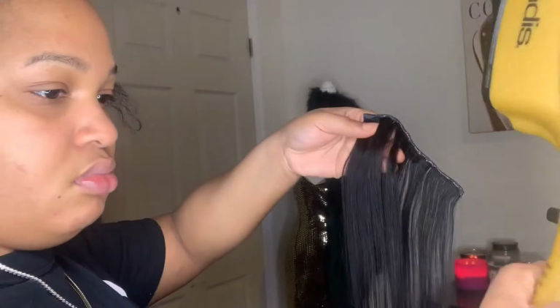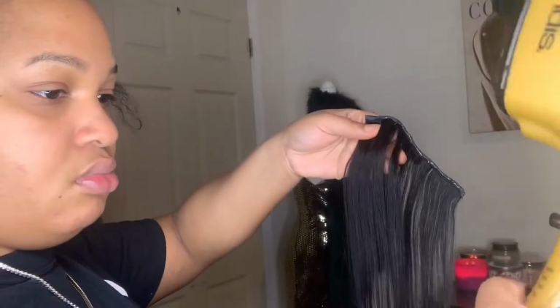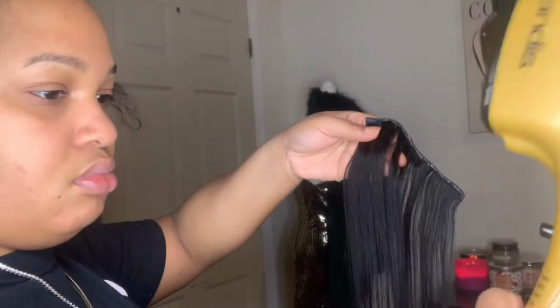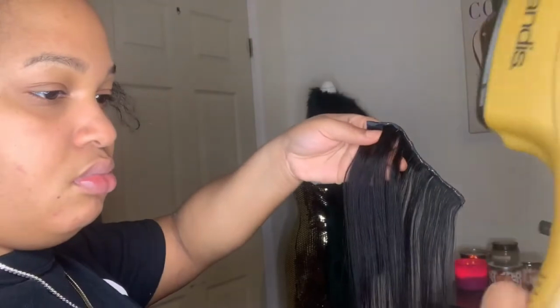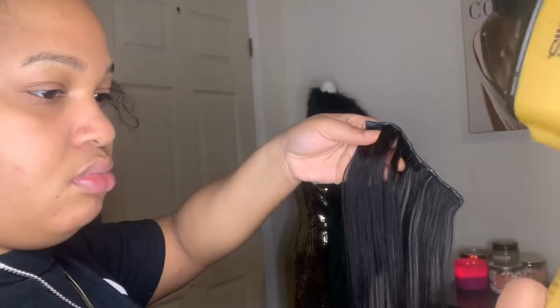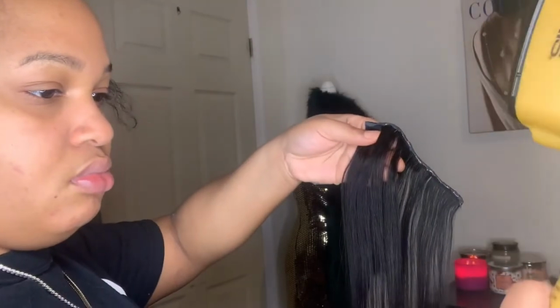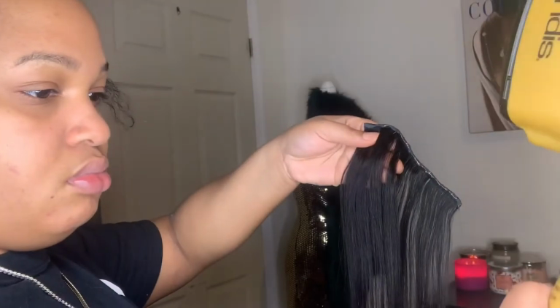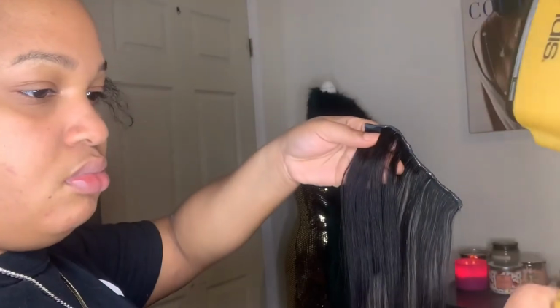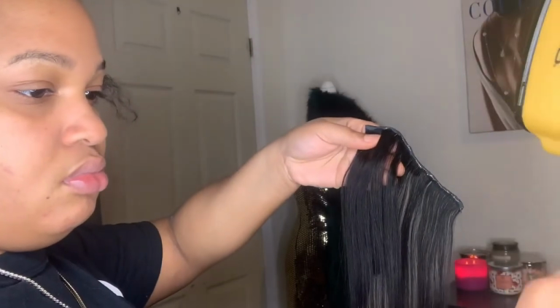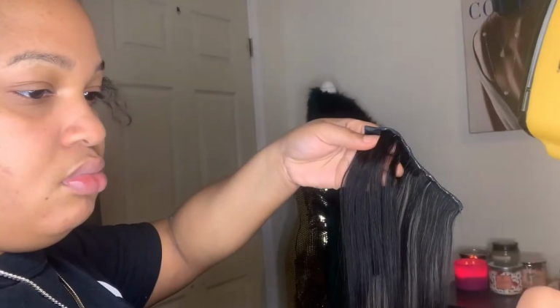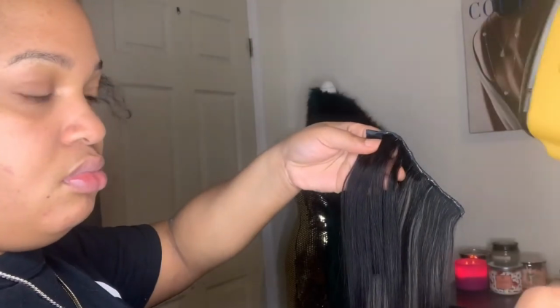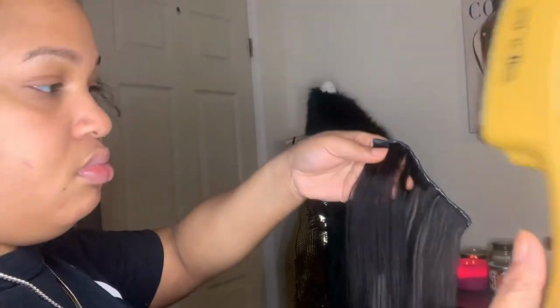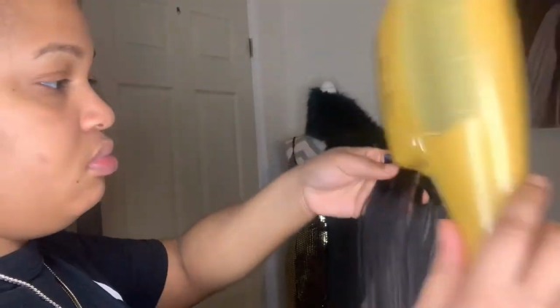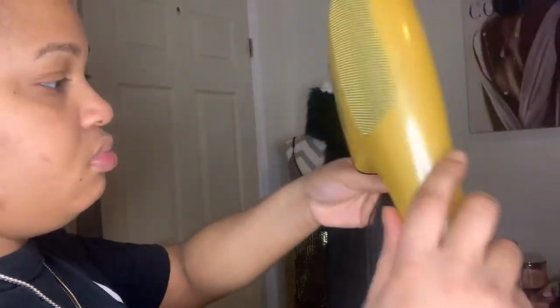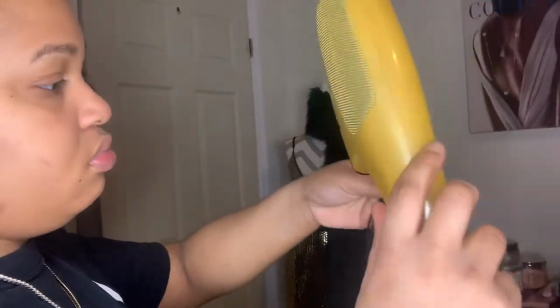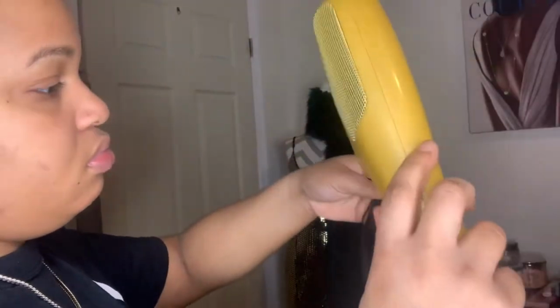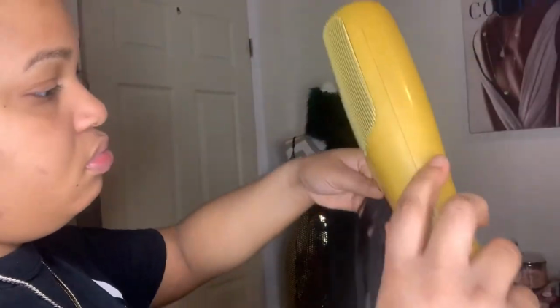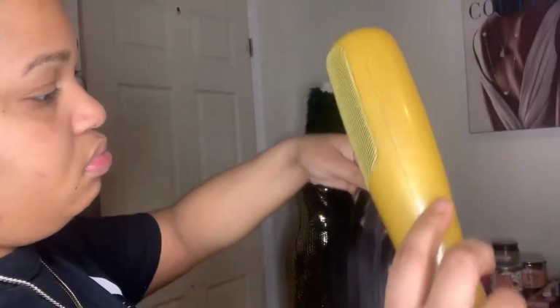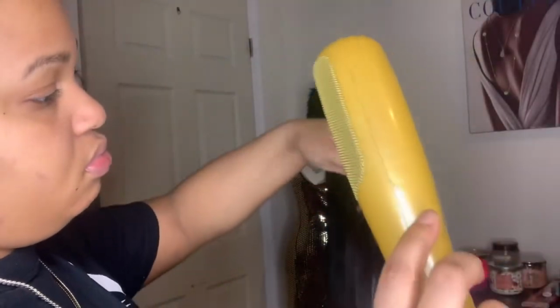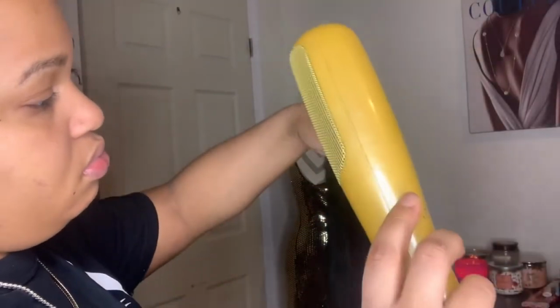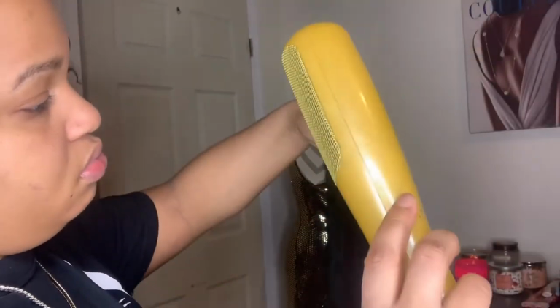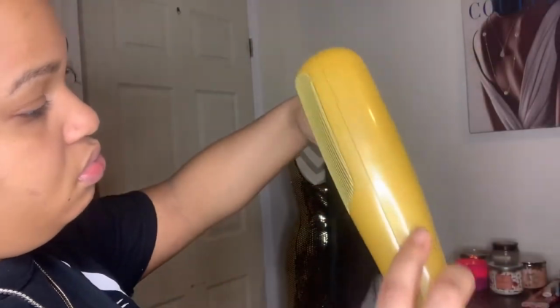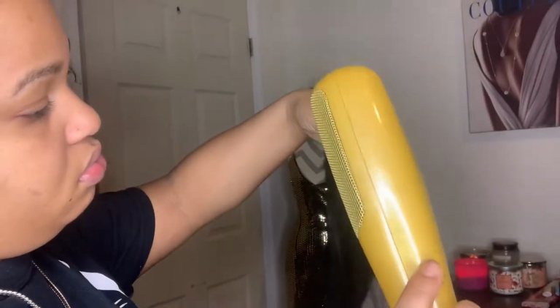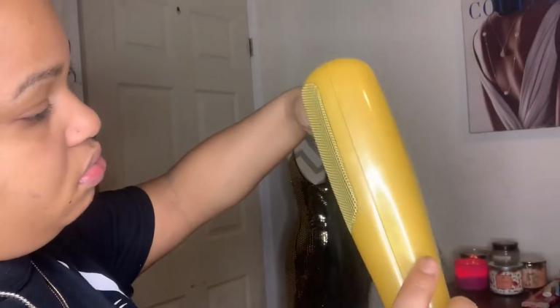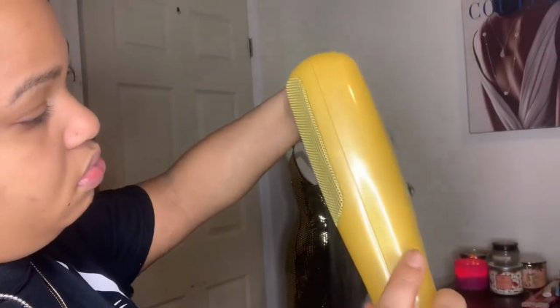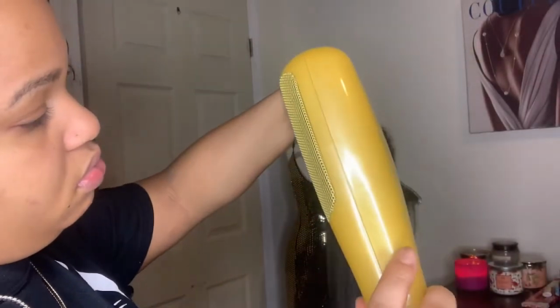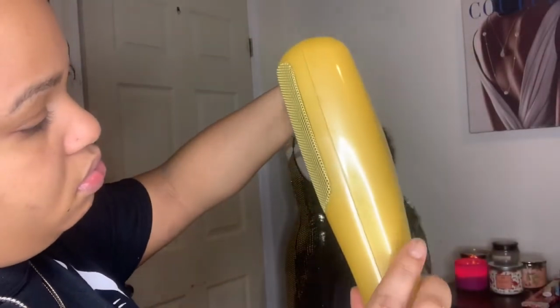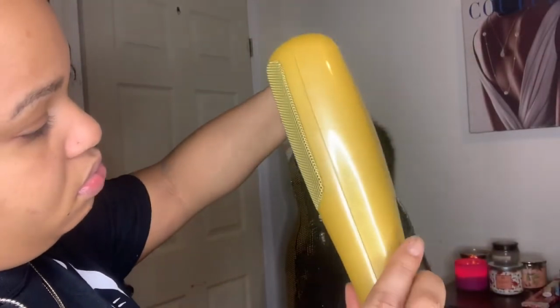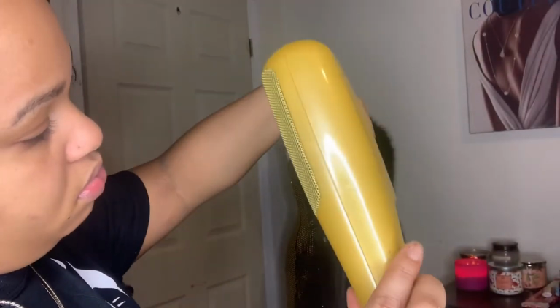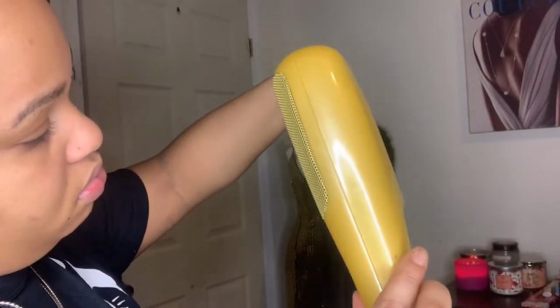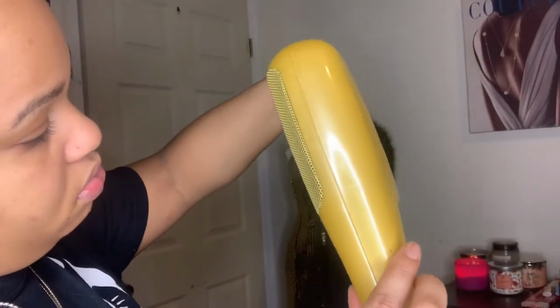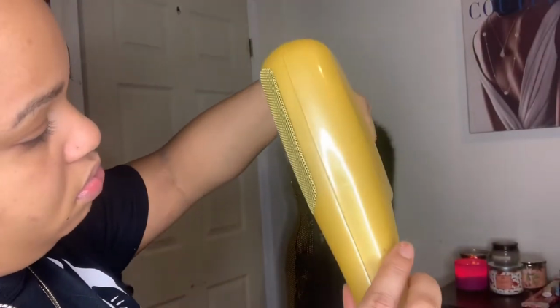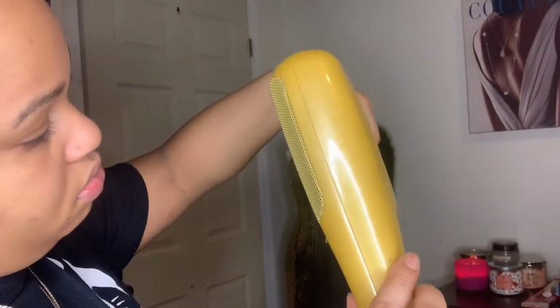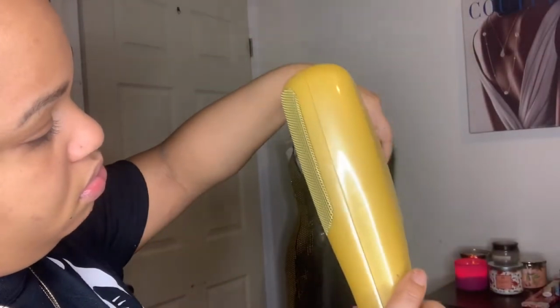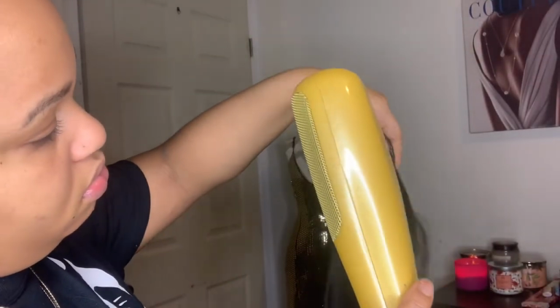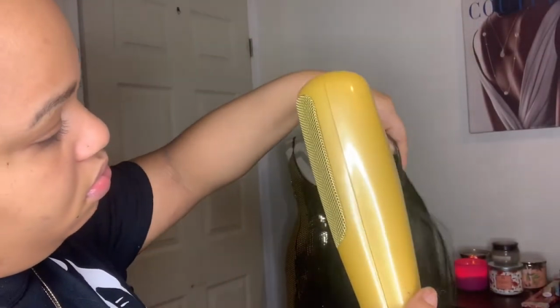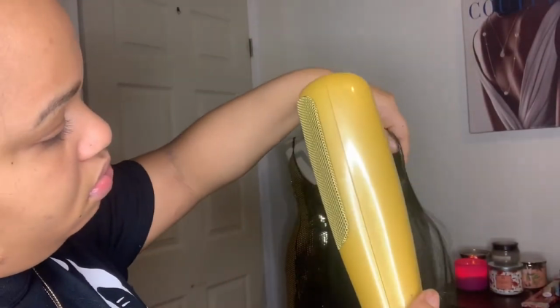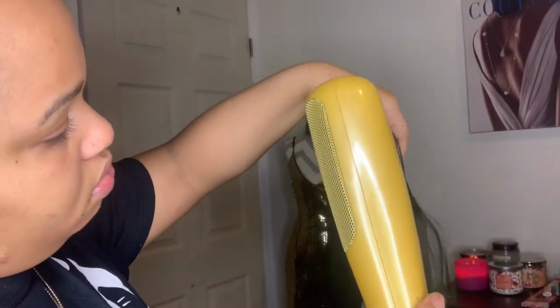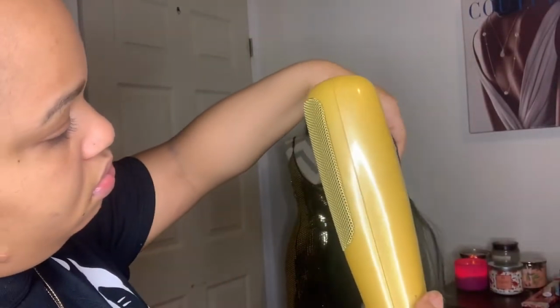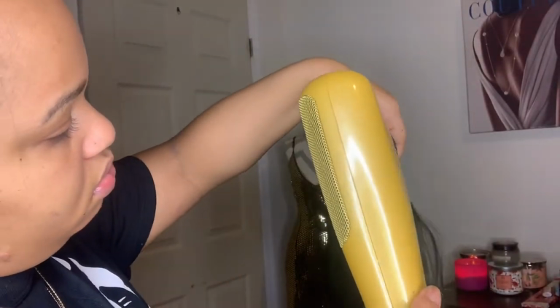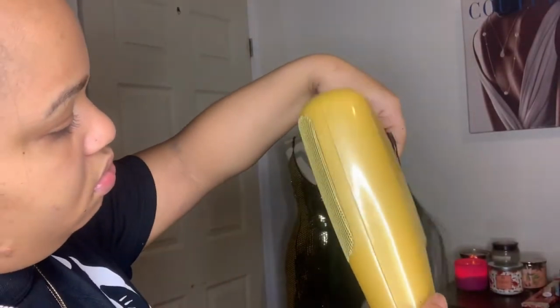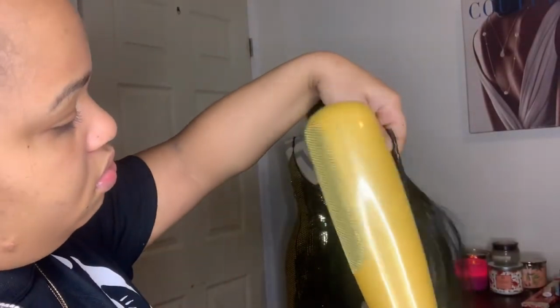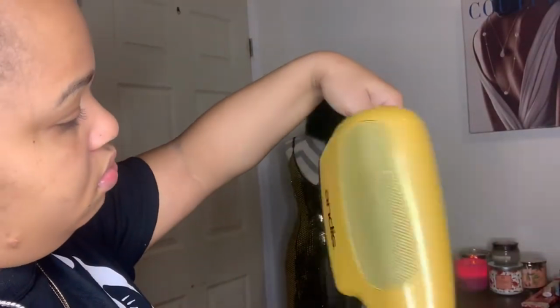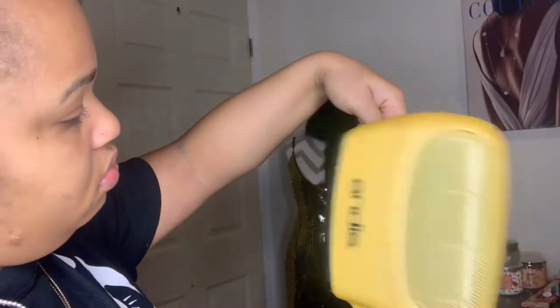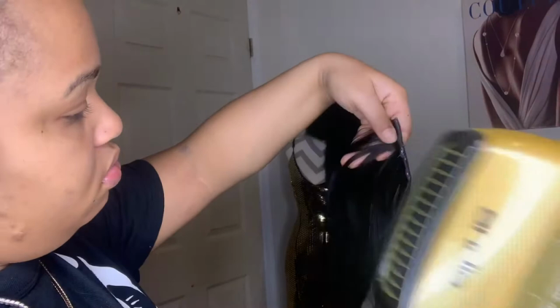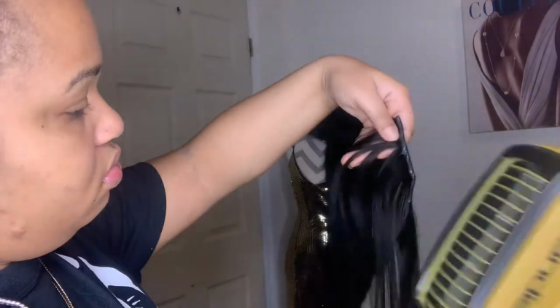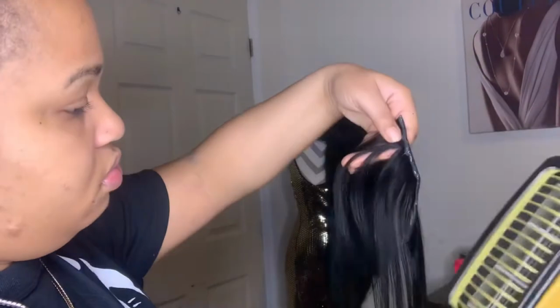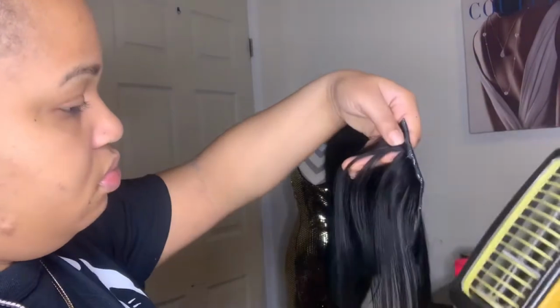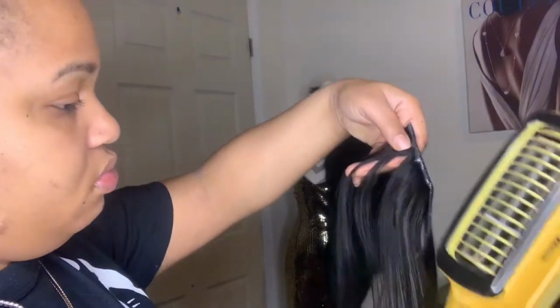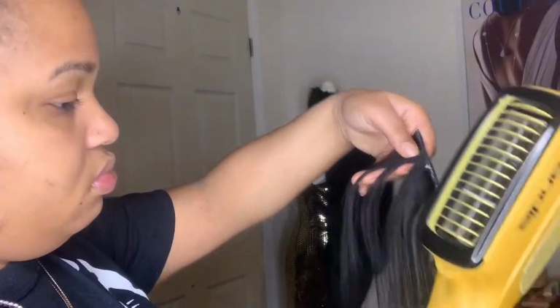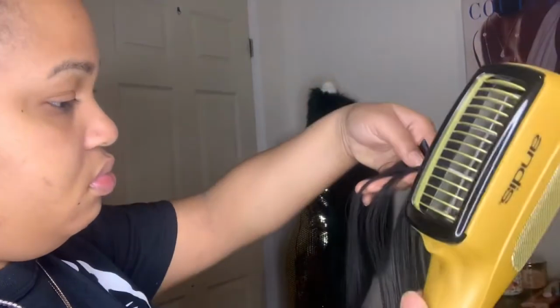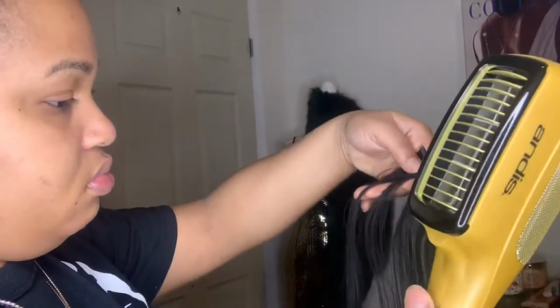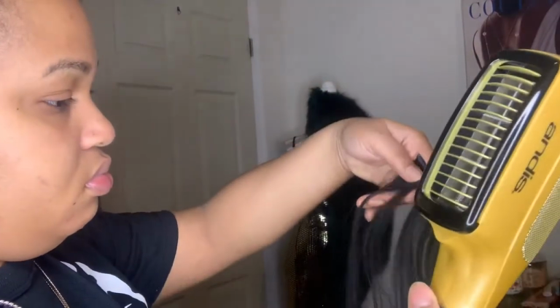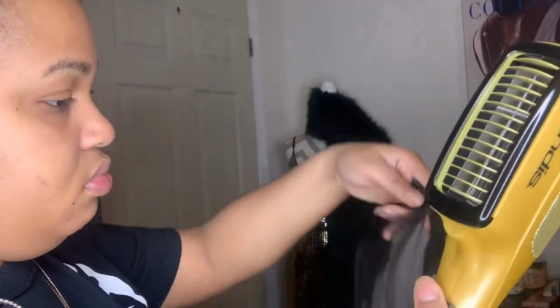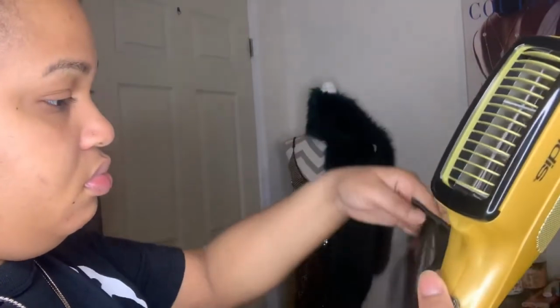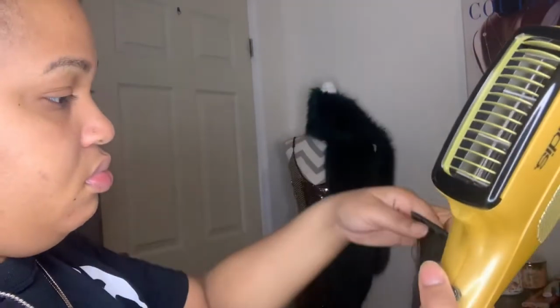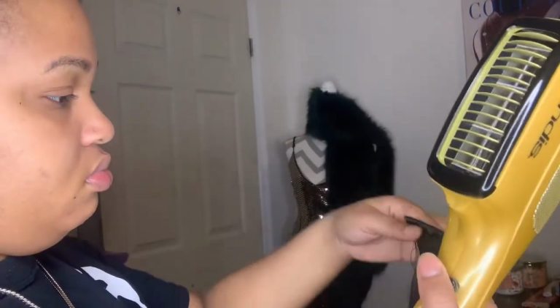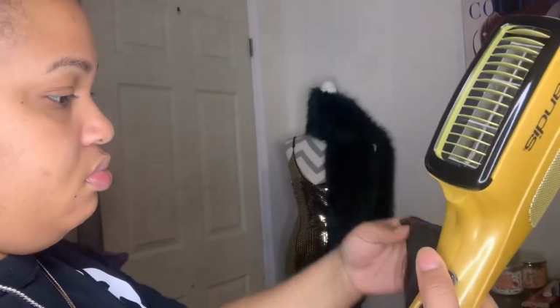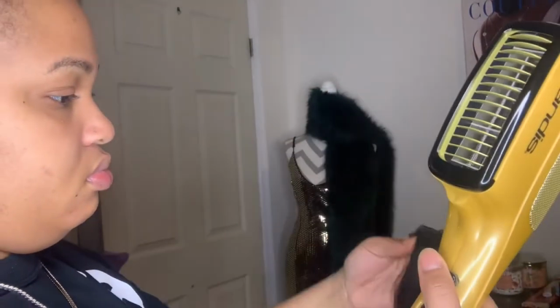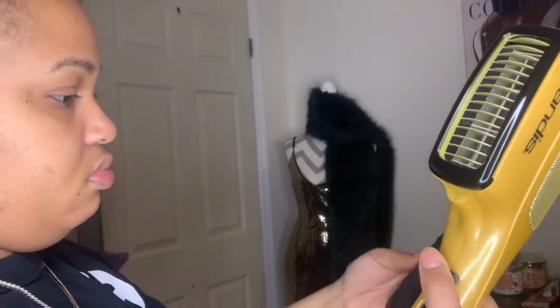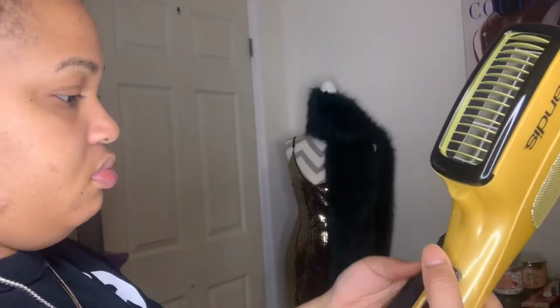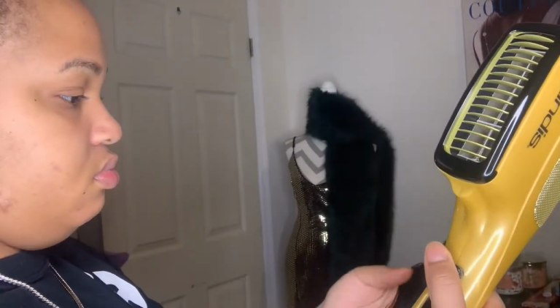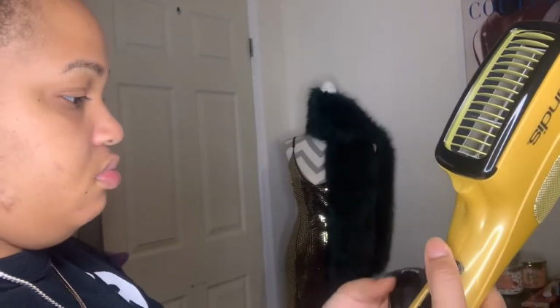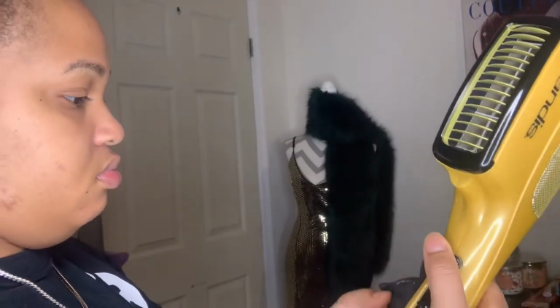After I put the glue on it, I'm blow drying that hair right now. Blow drying it to give it that waxy feel so that way it can stick easier.